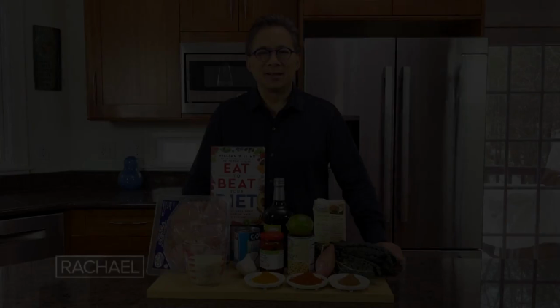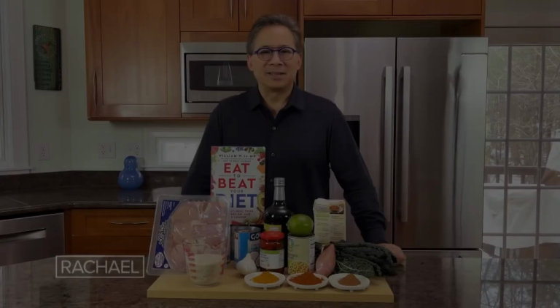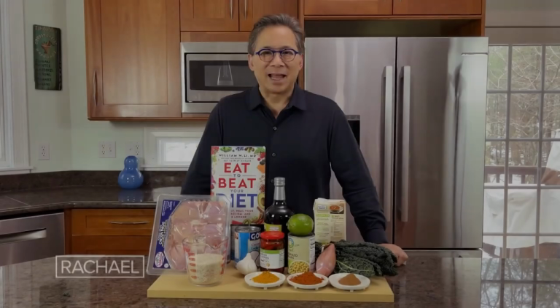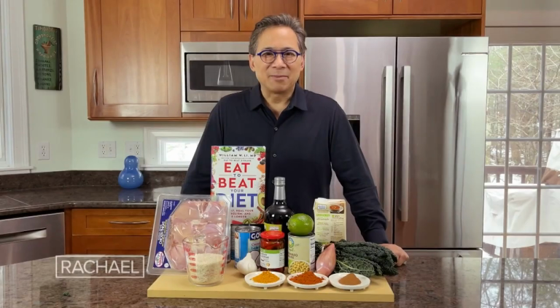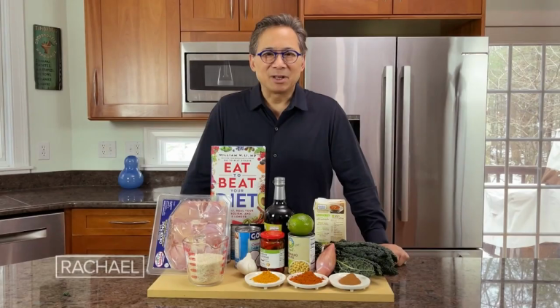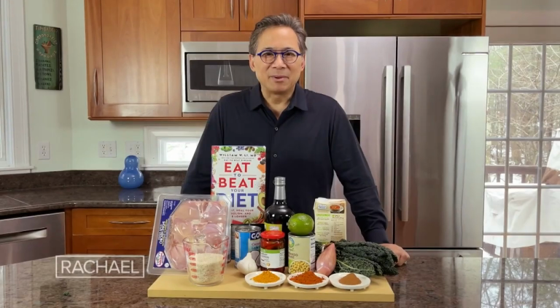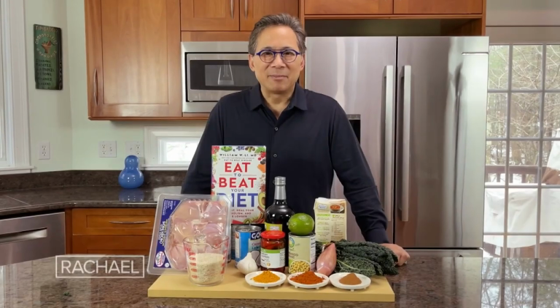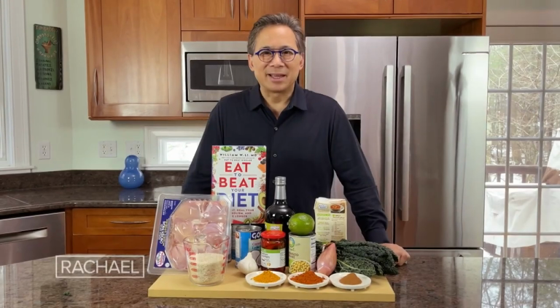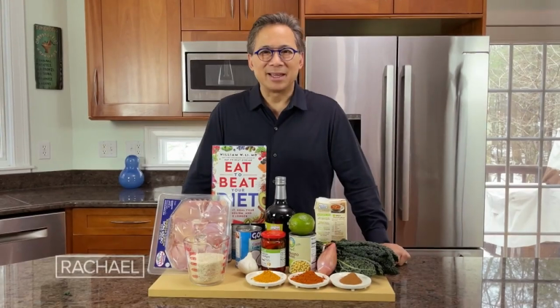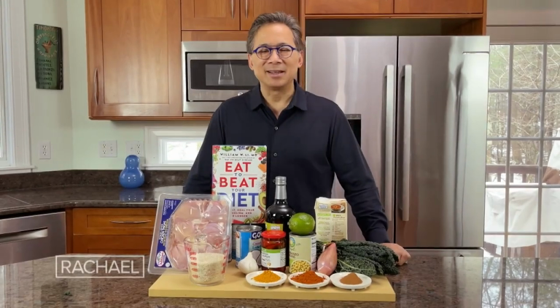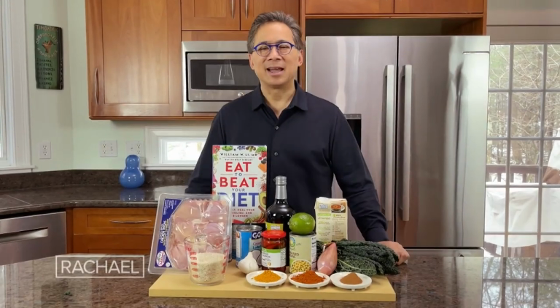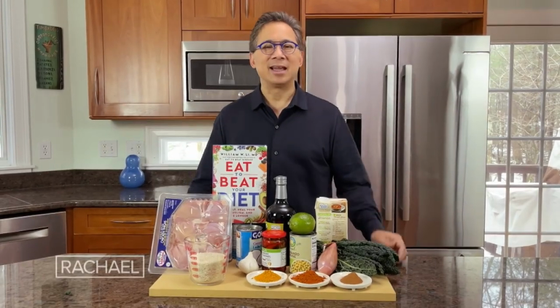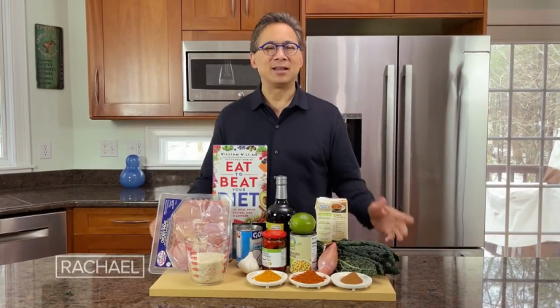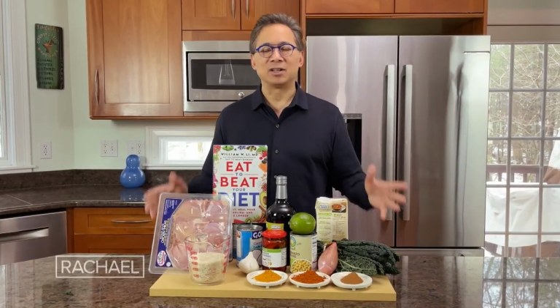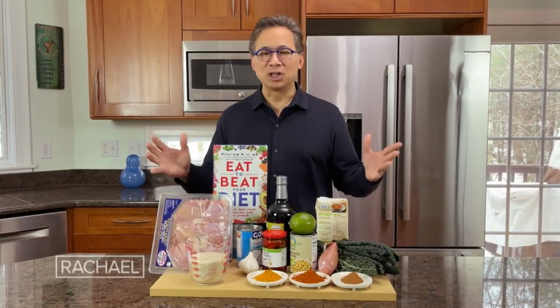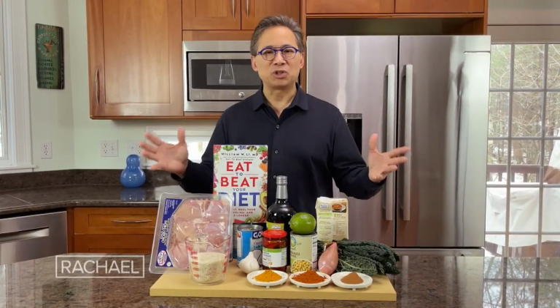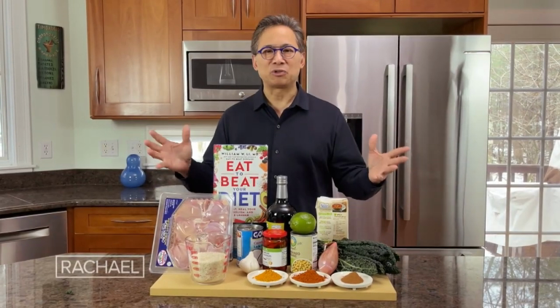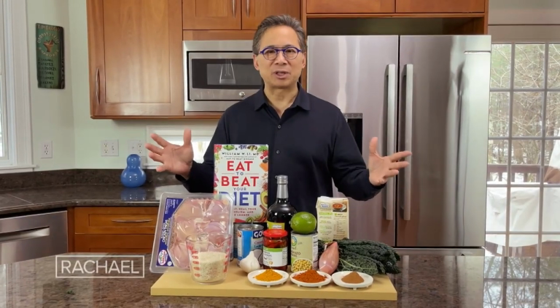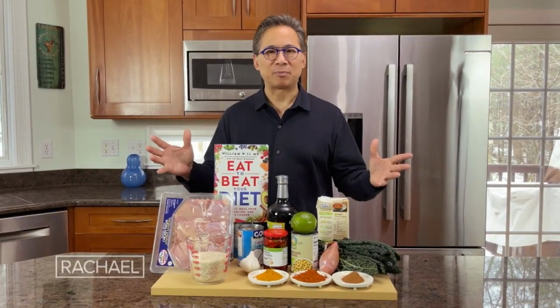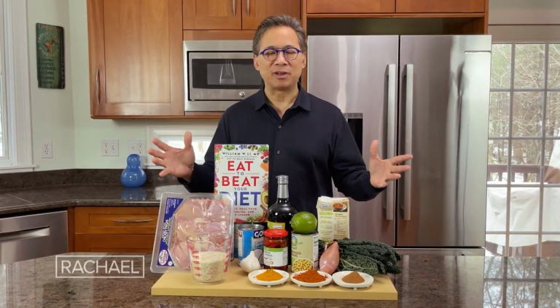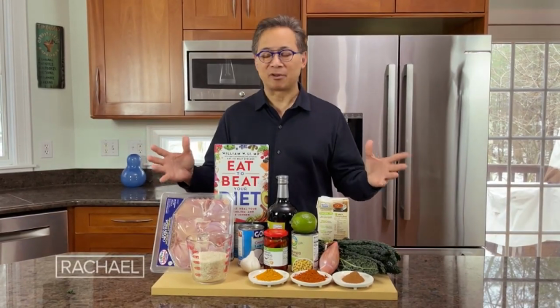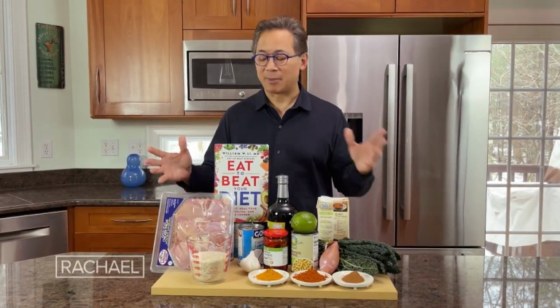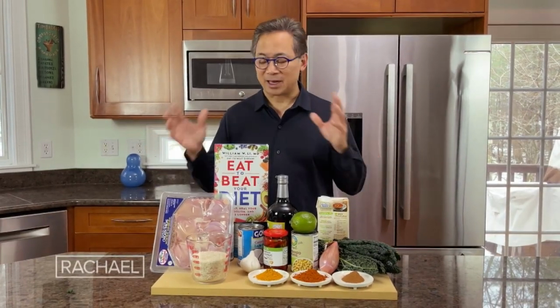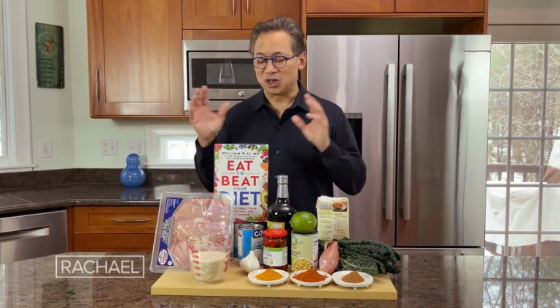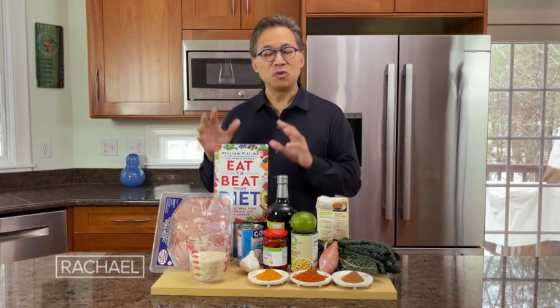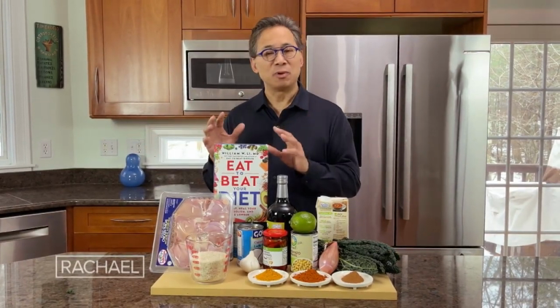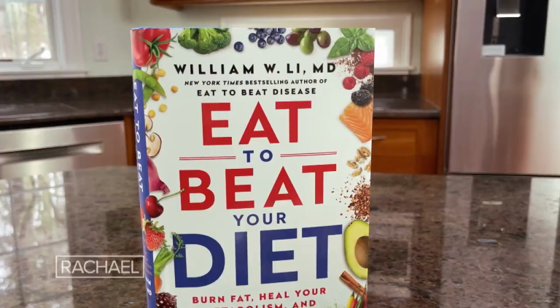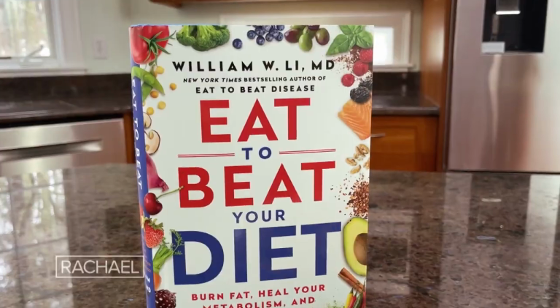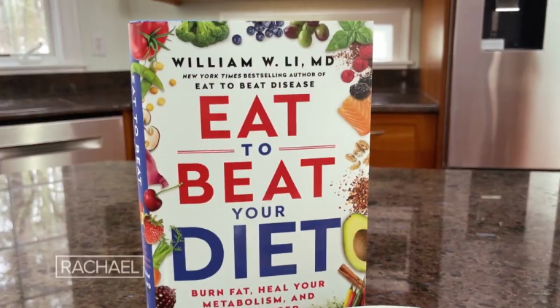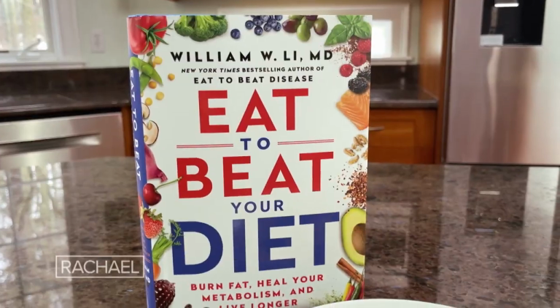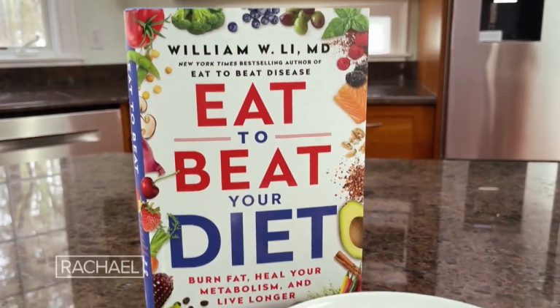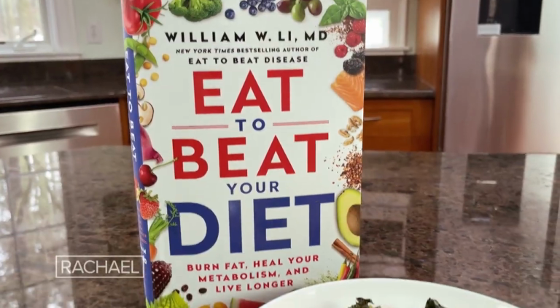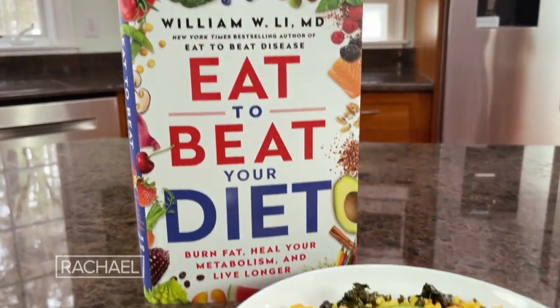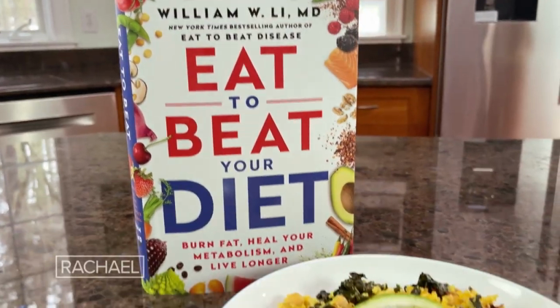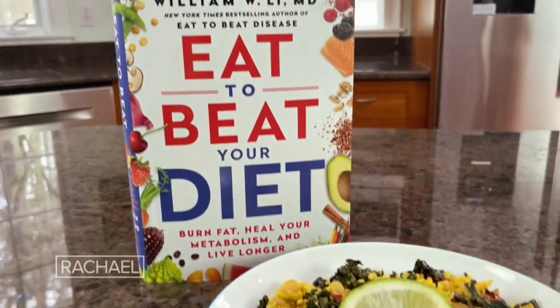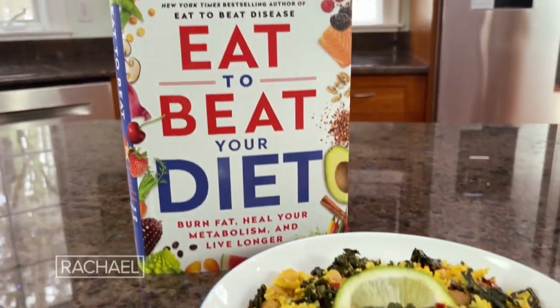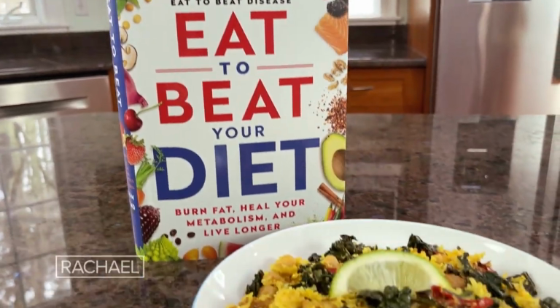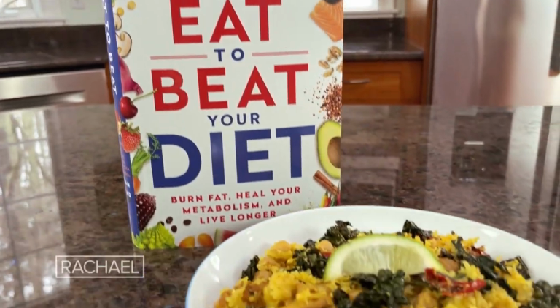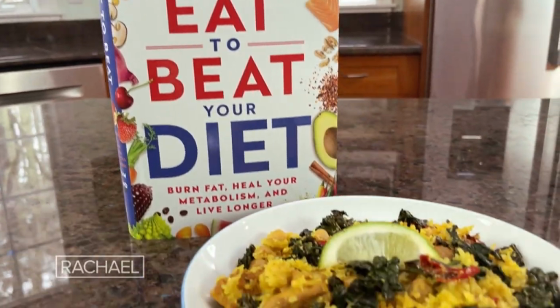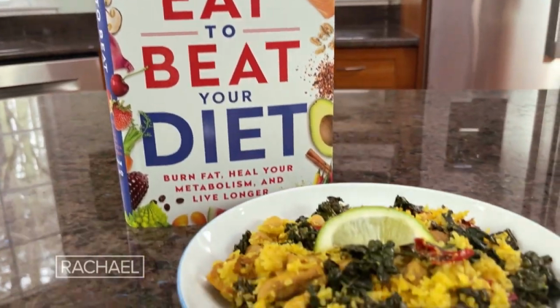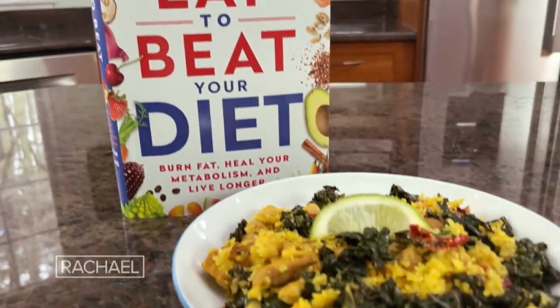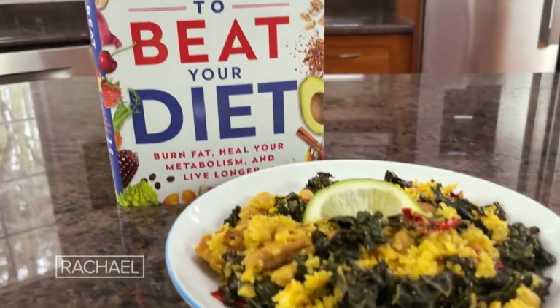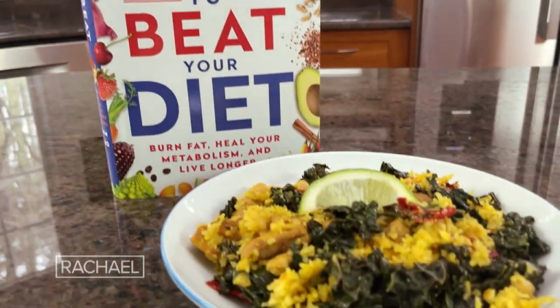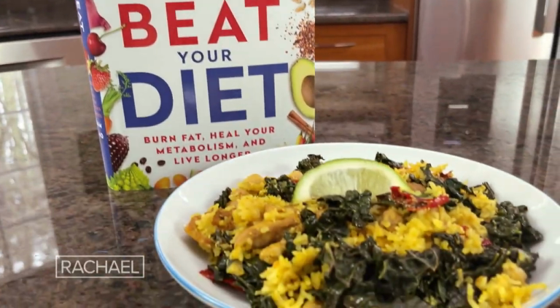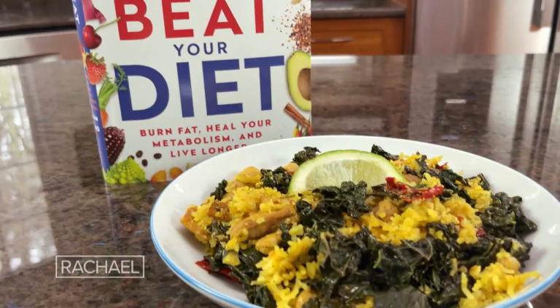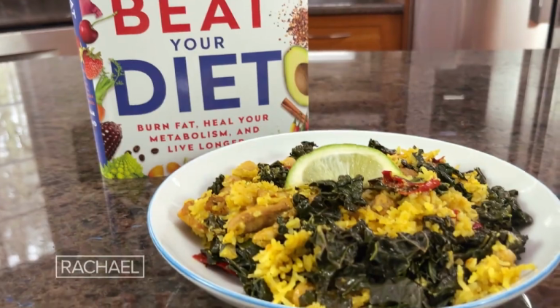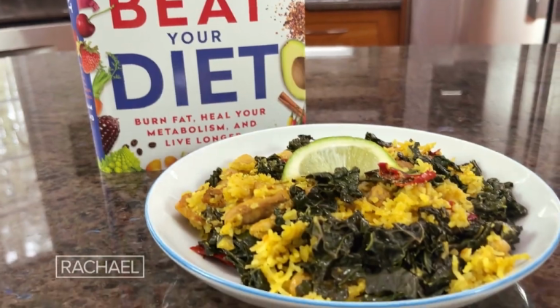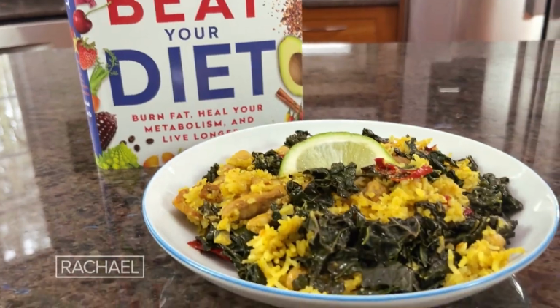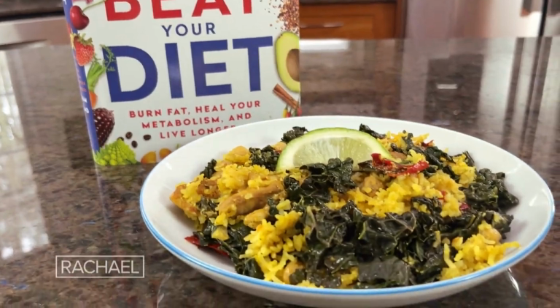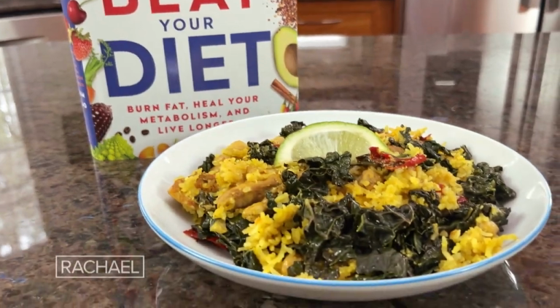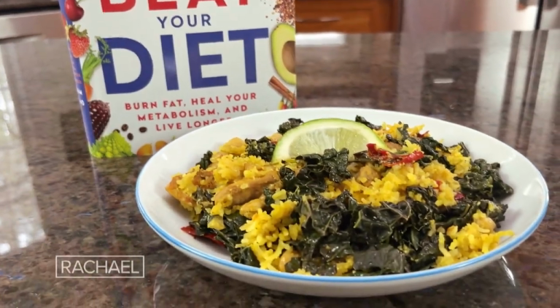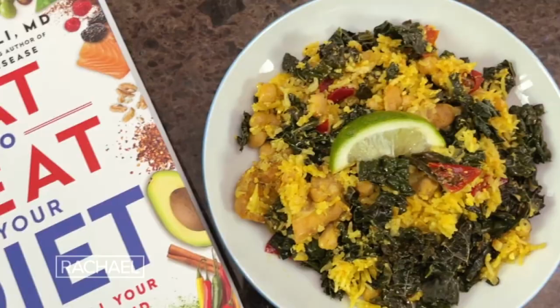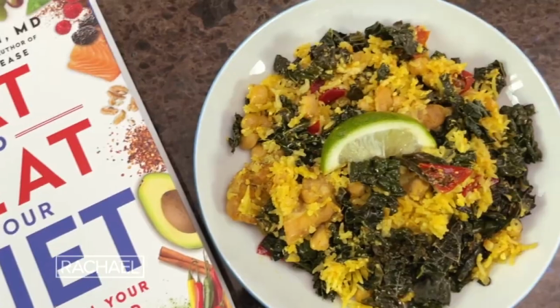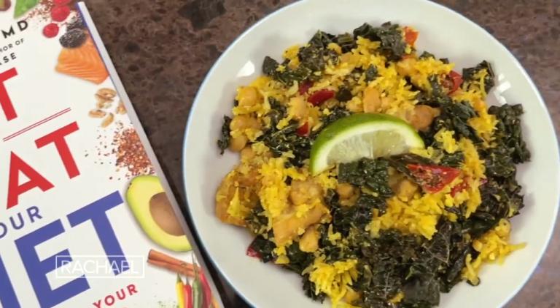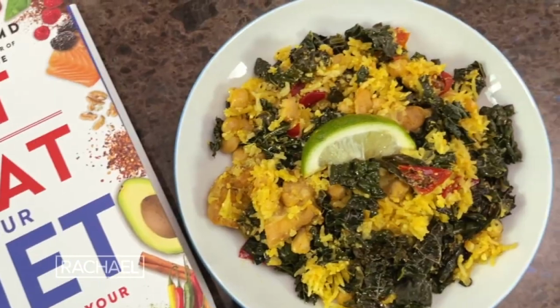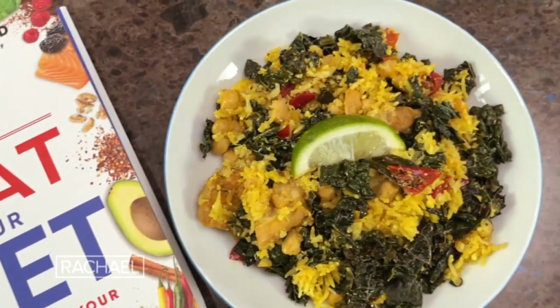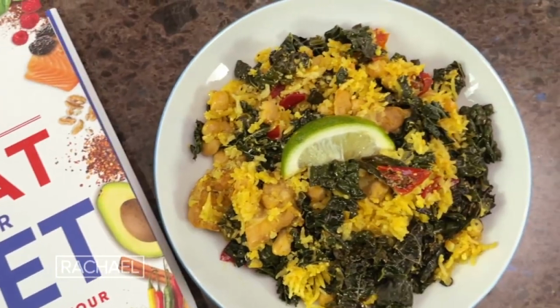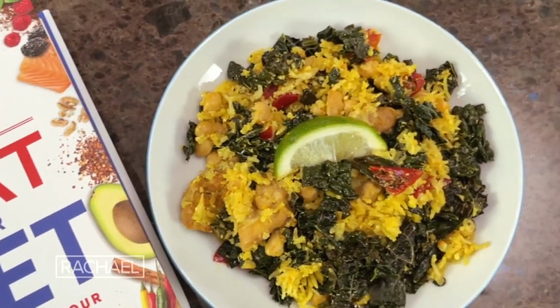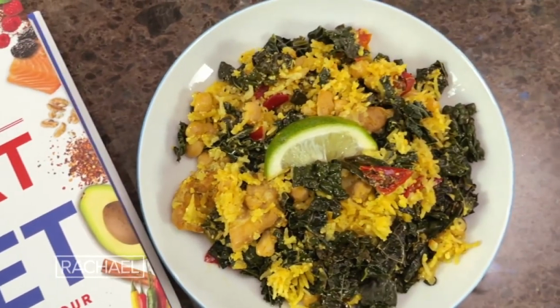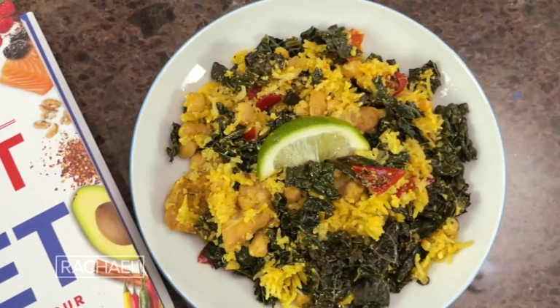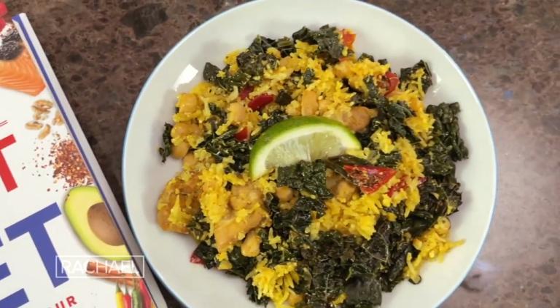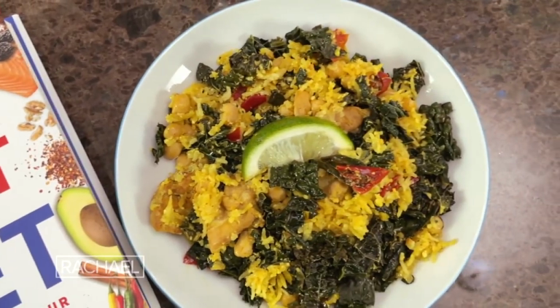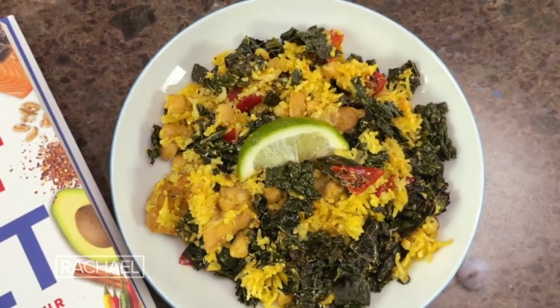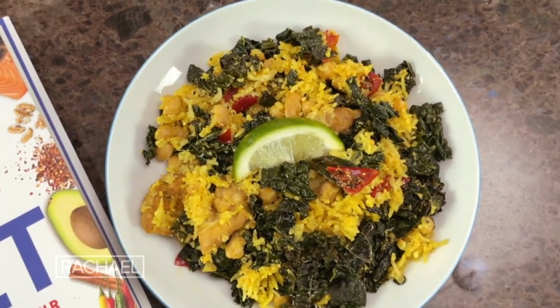Today I'm going to be making a delicious recipe from my new book, Eat to Beat Your Diet. It's spiced chicken, rice and kale.